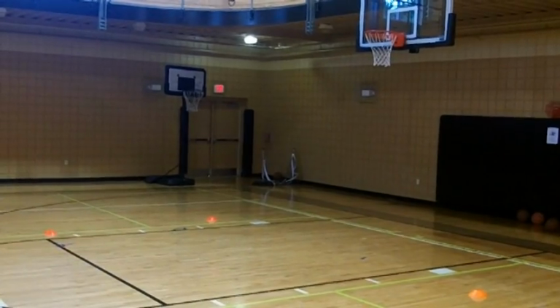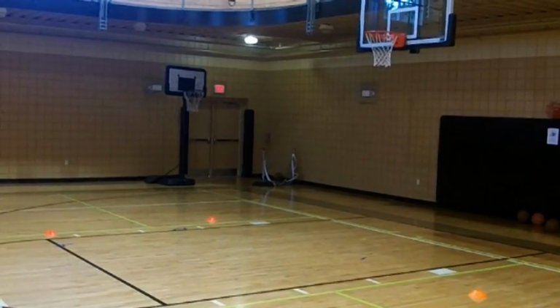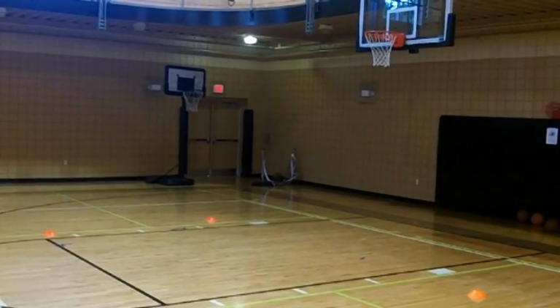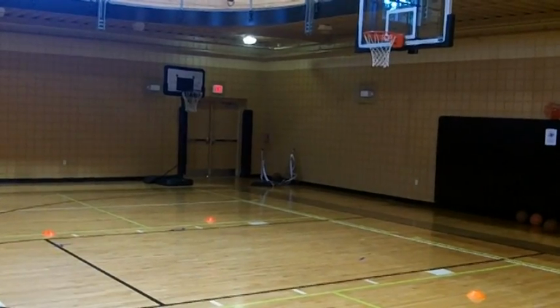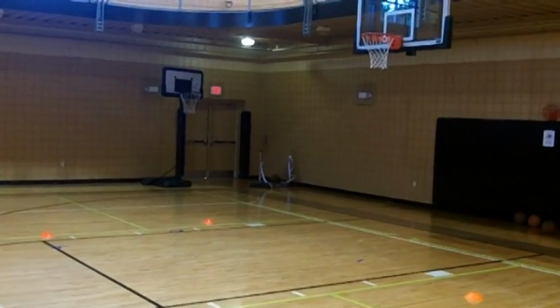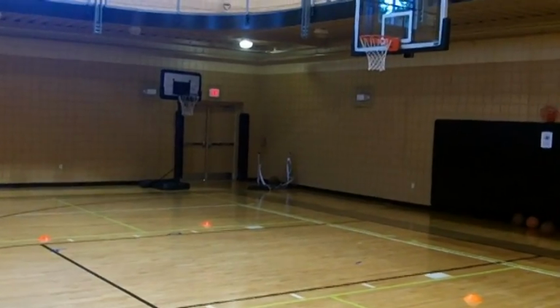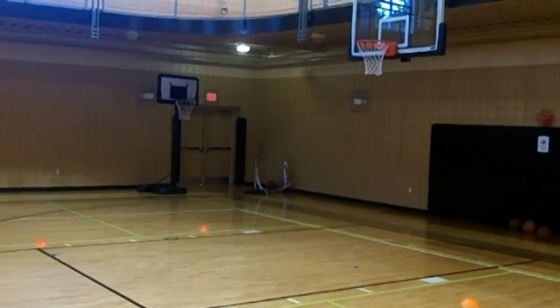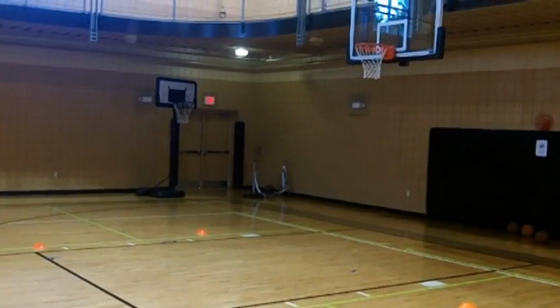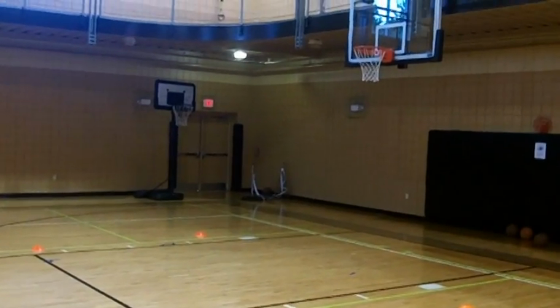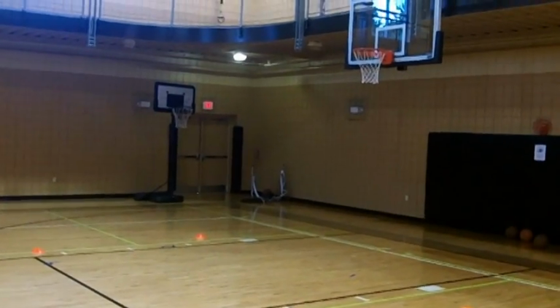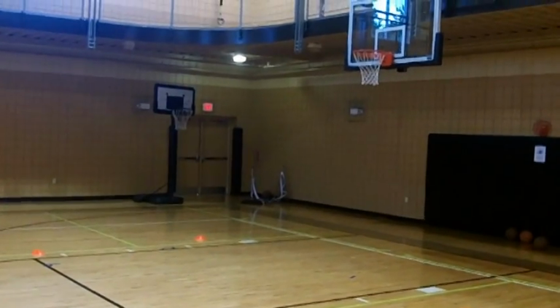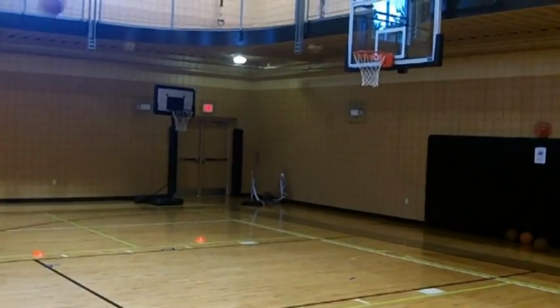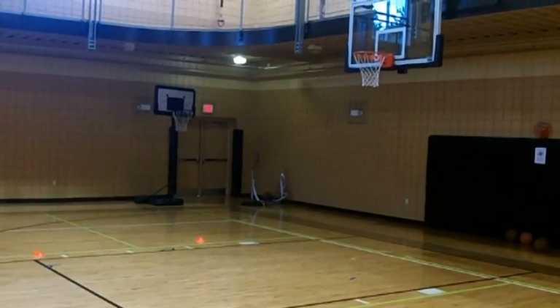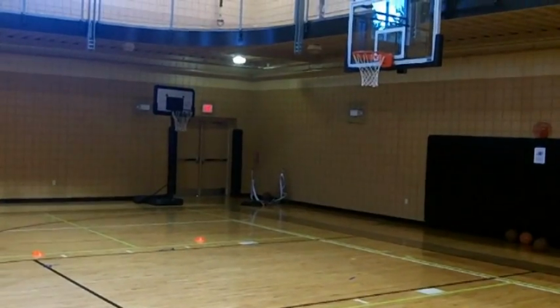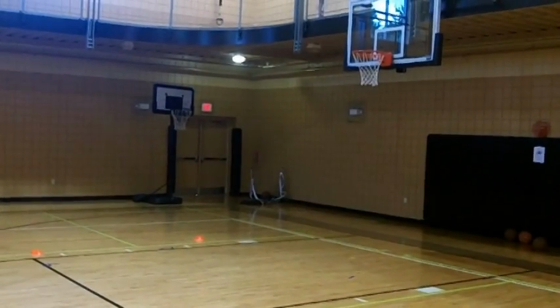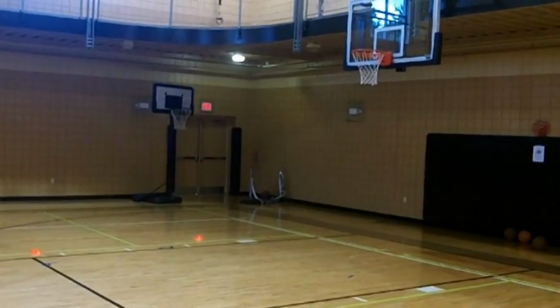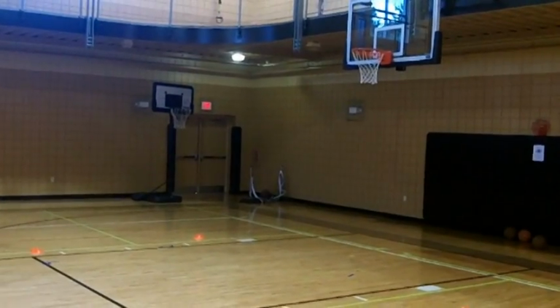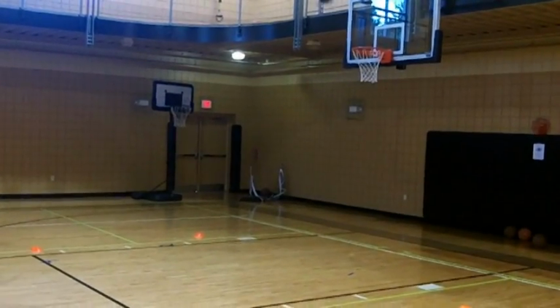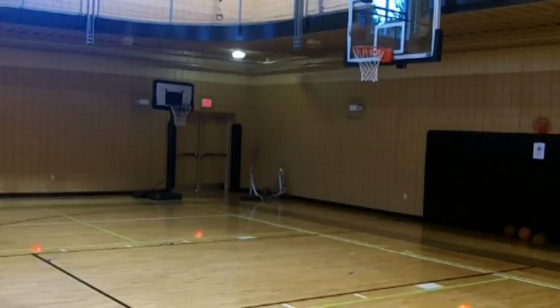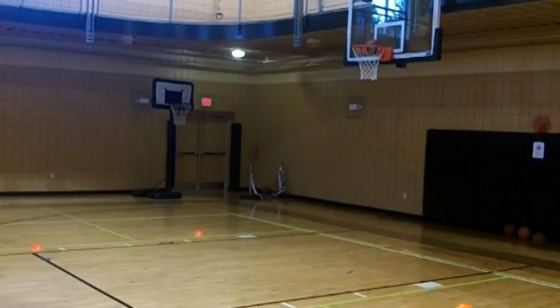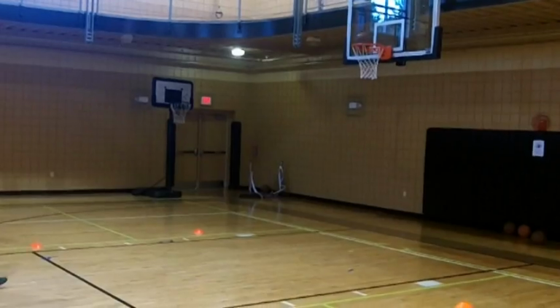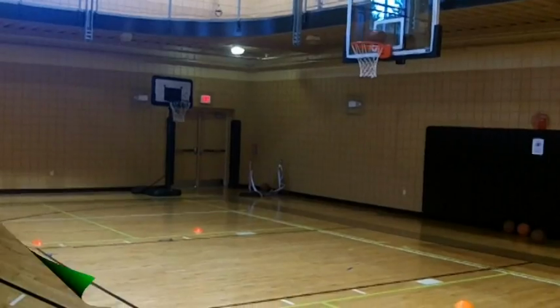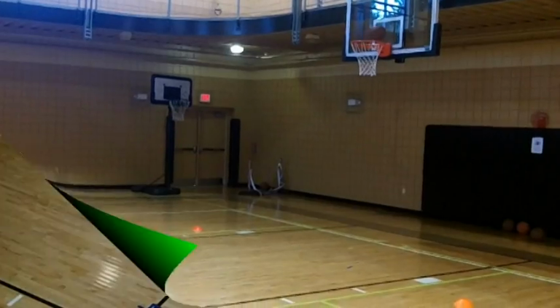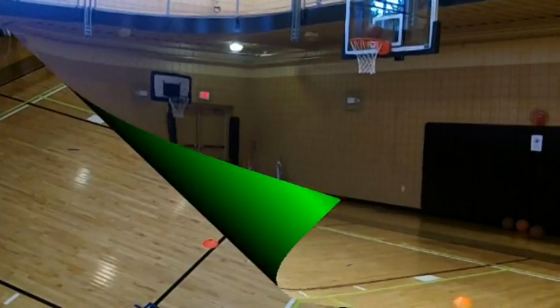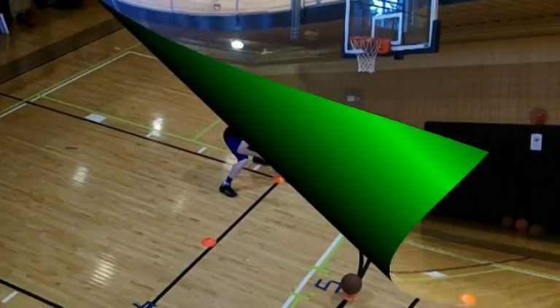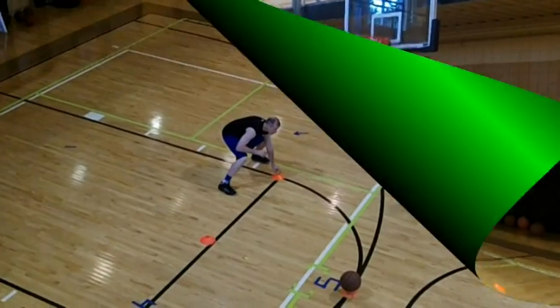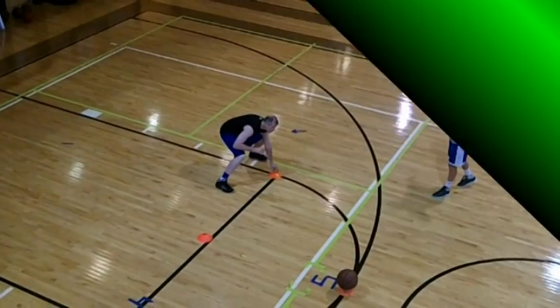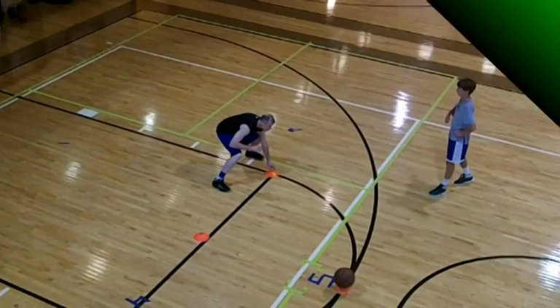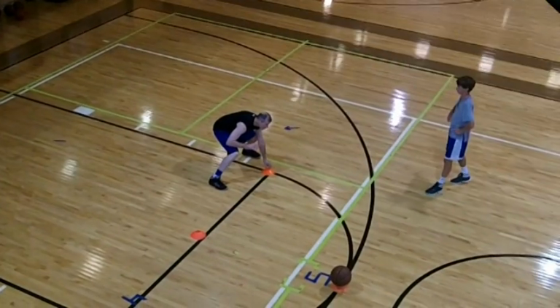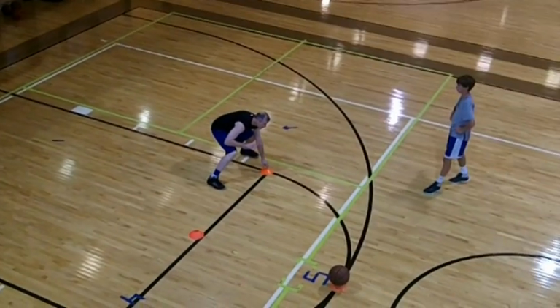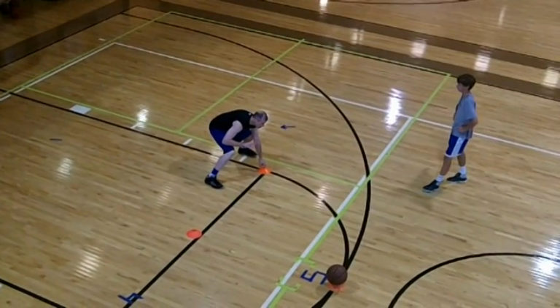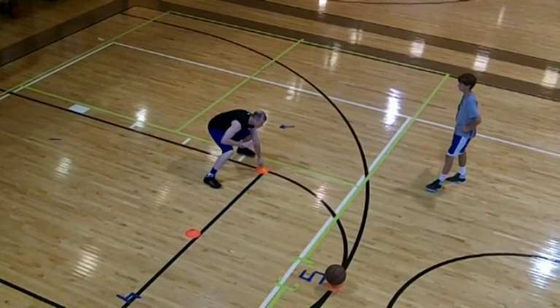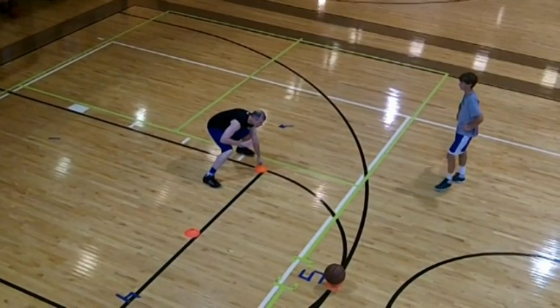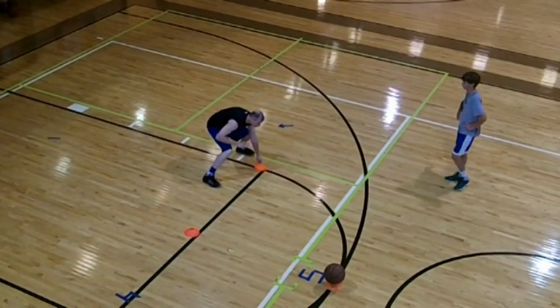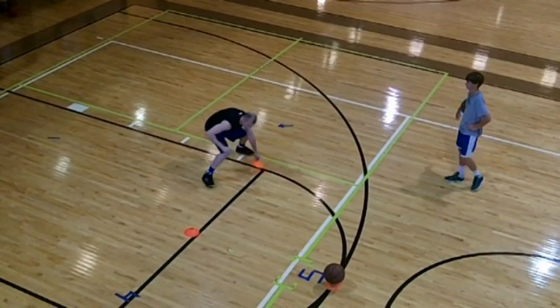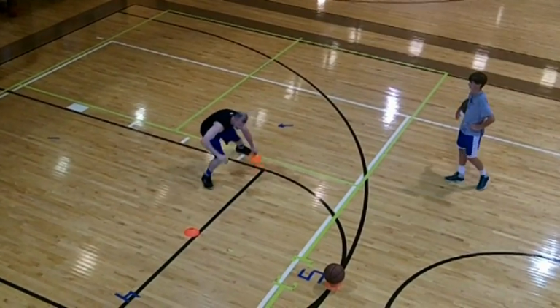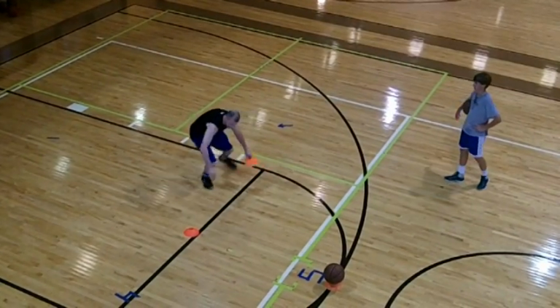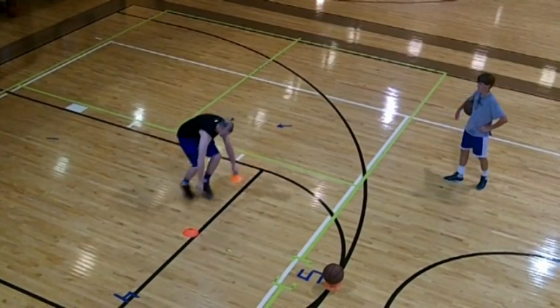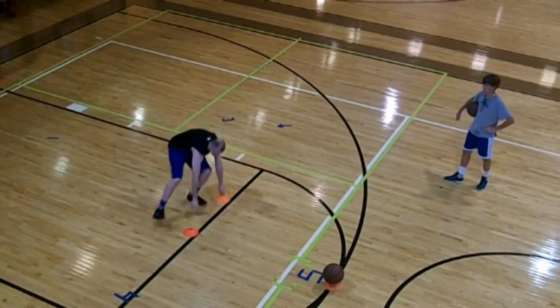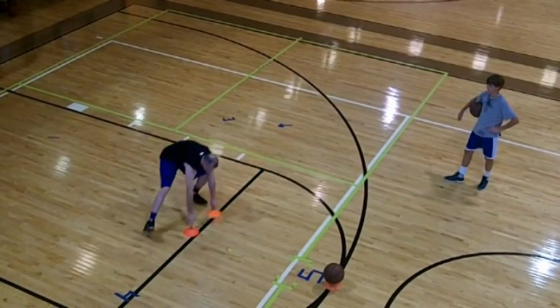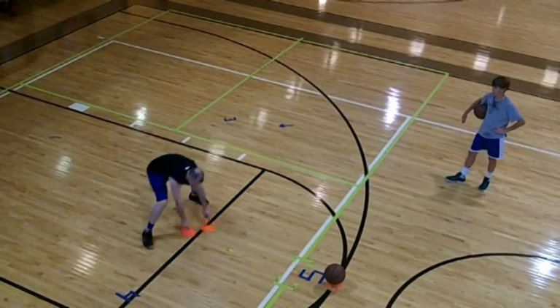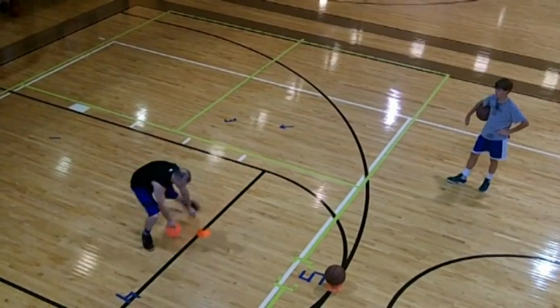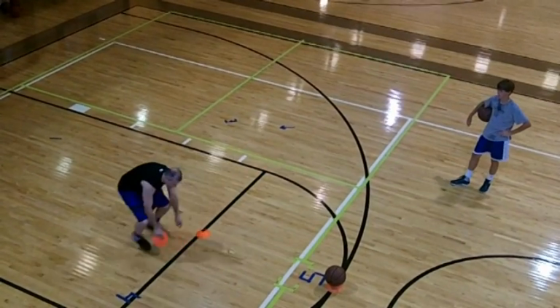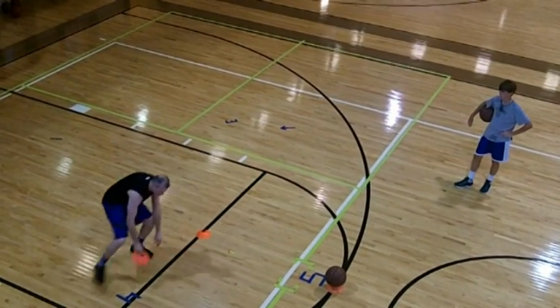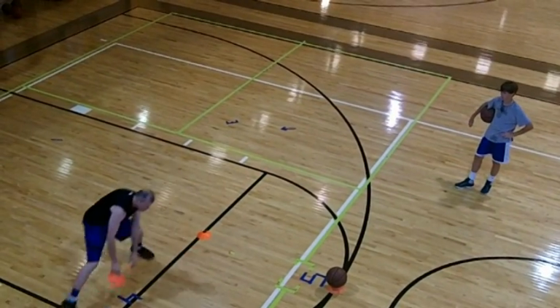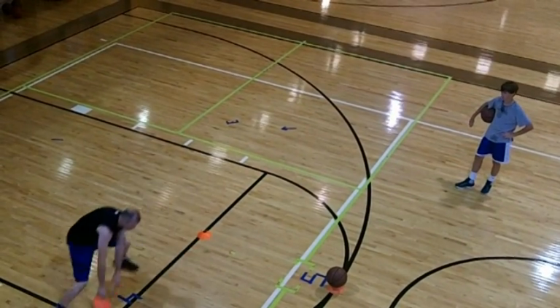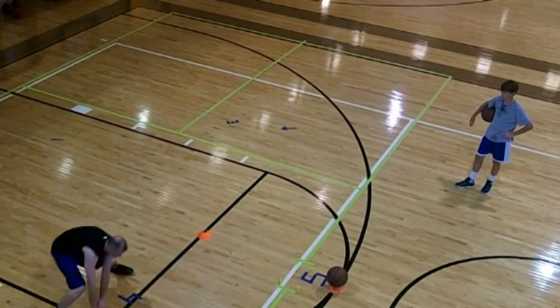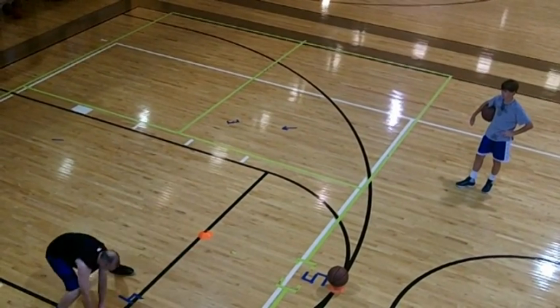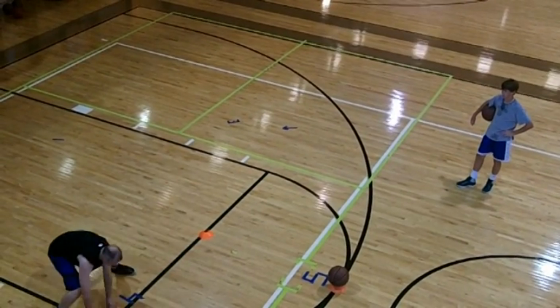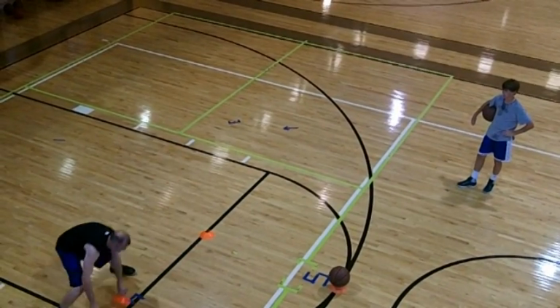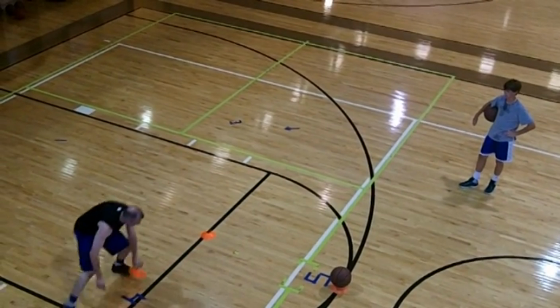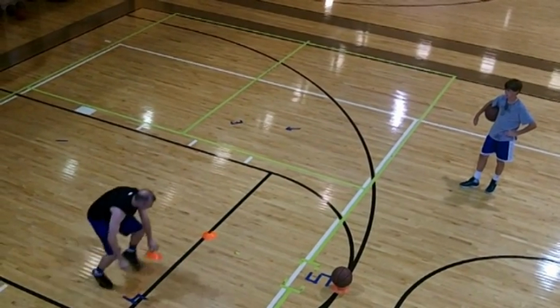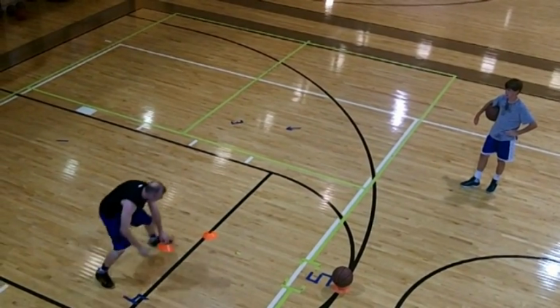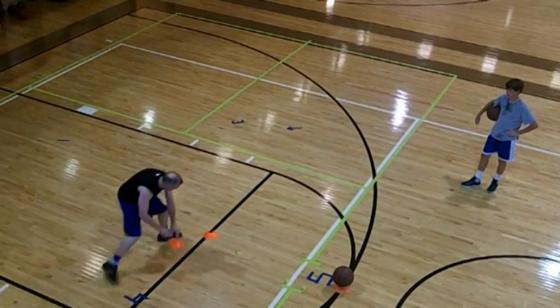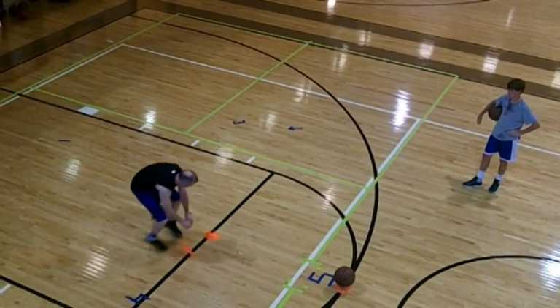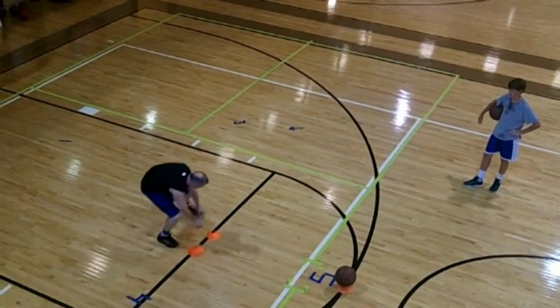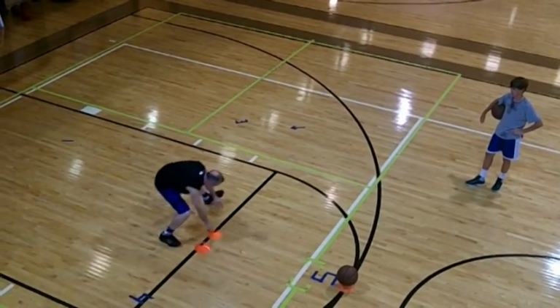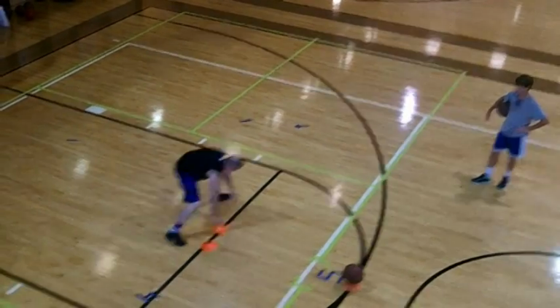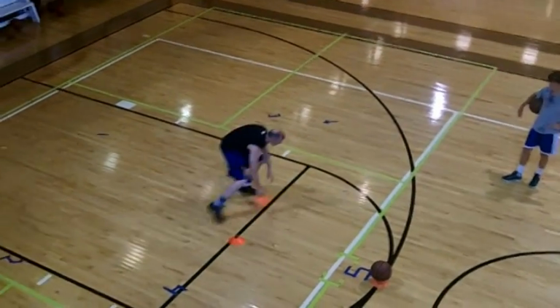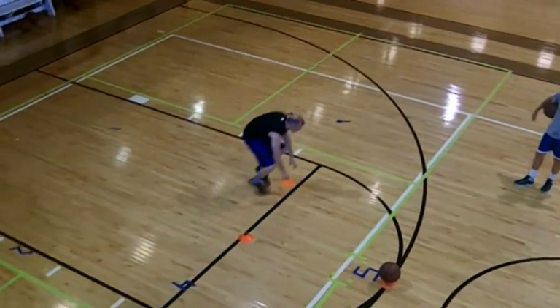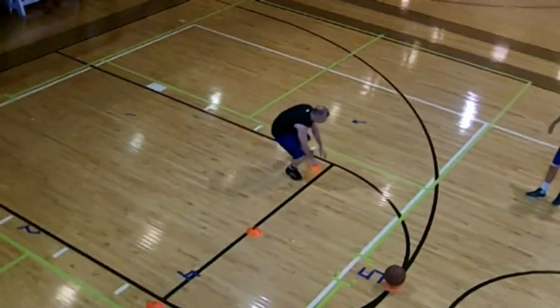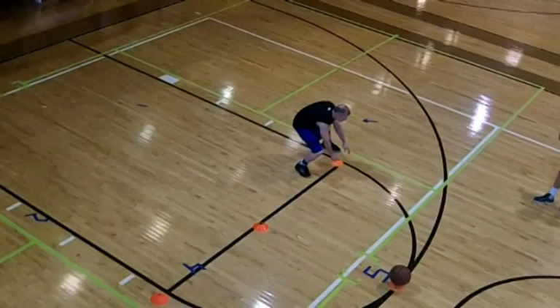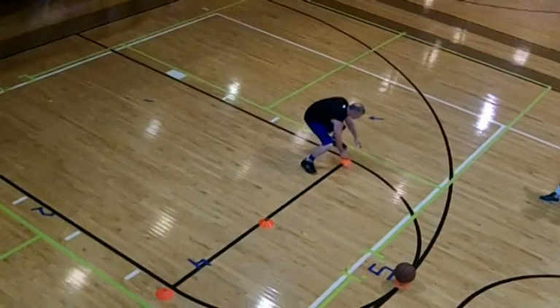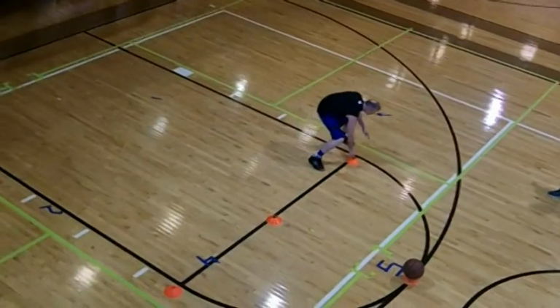In this drill, the shooting star, the focus is a nice jump stop. Square up. Find the rim. Finish your shot.